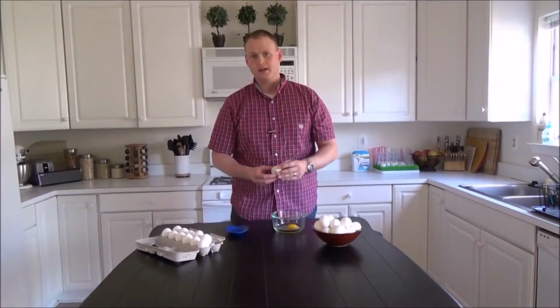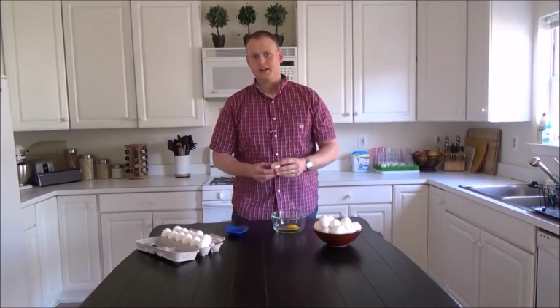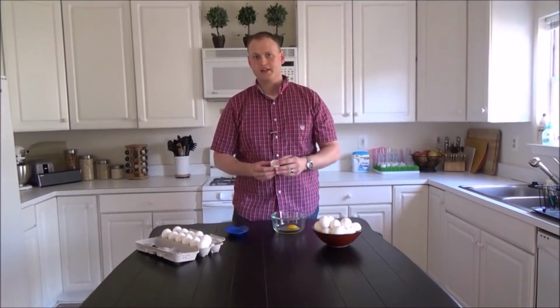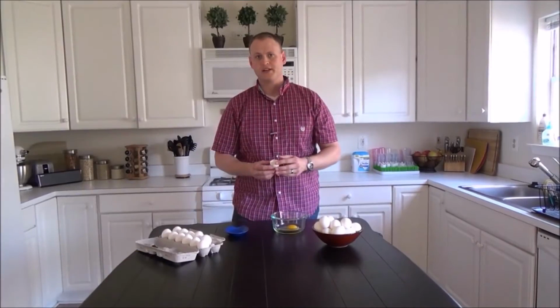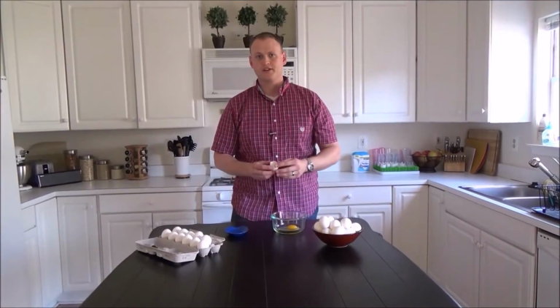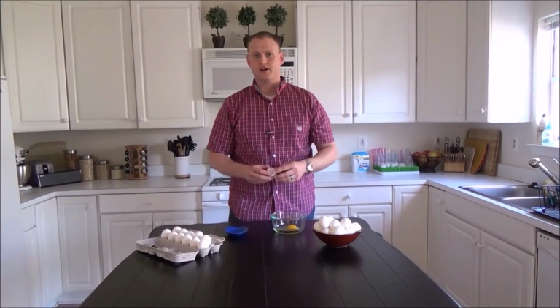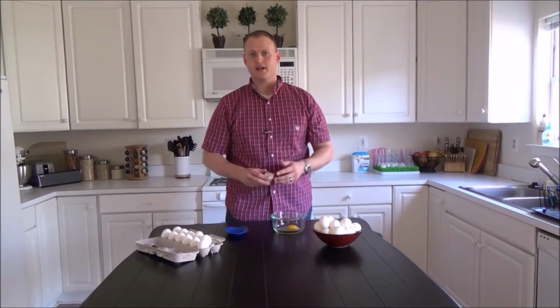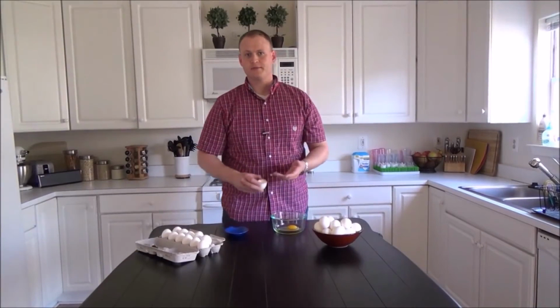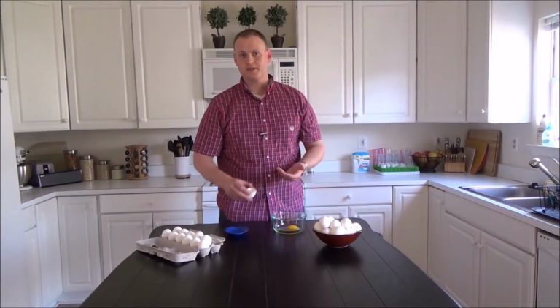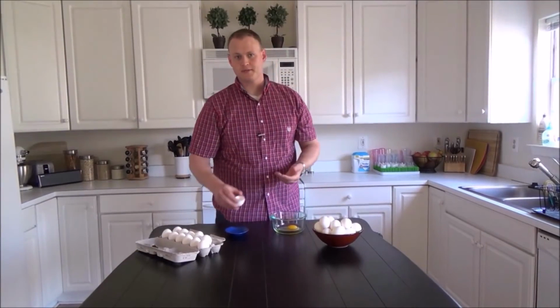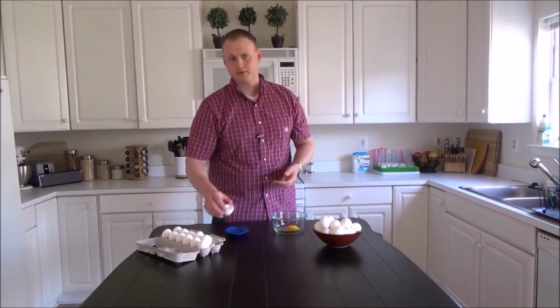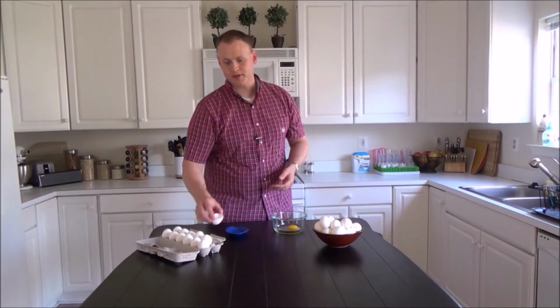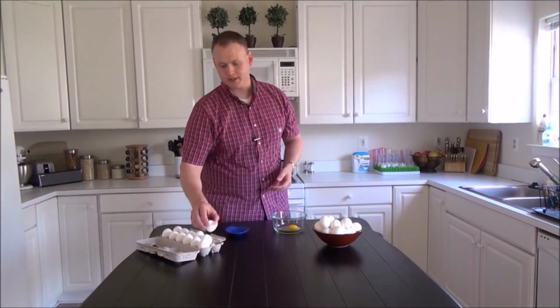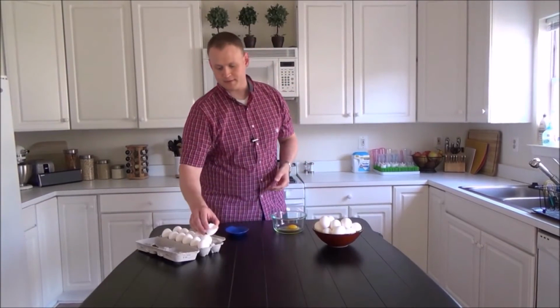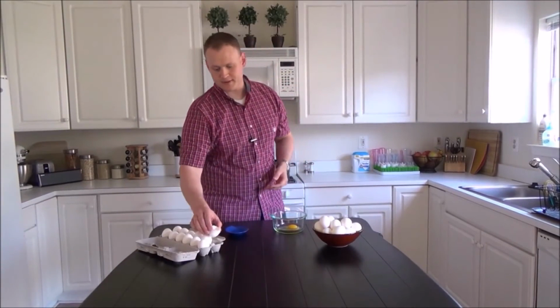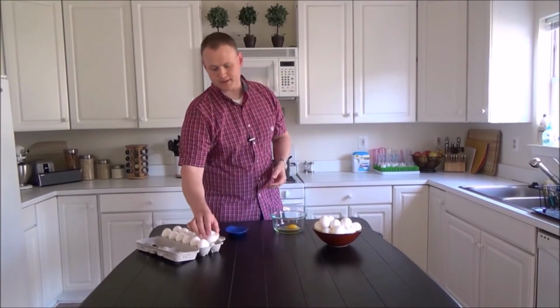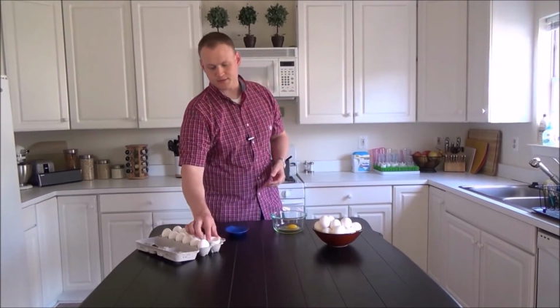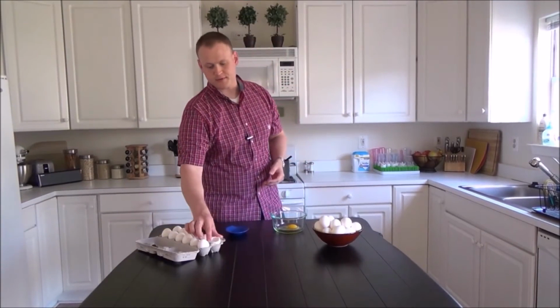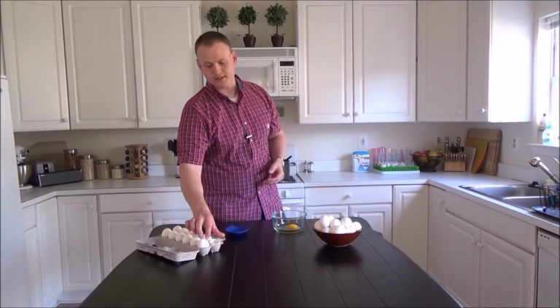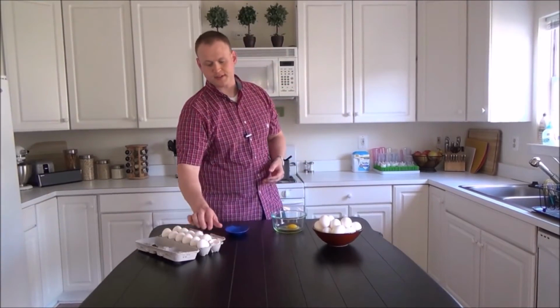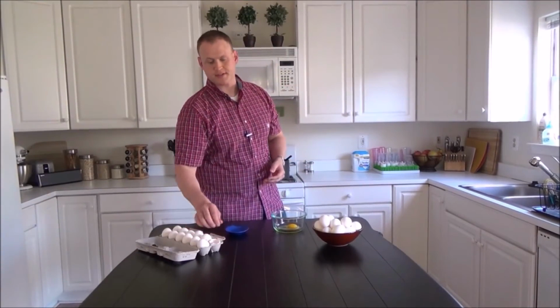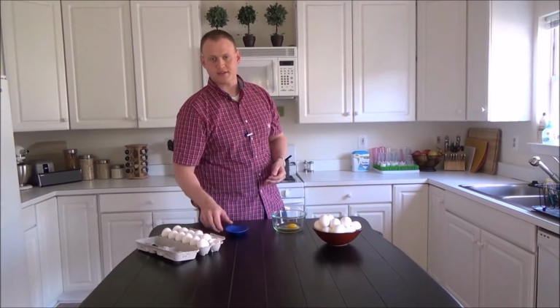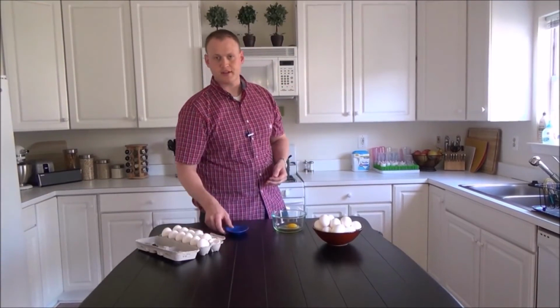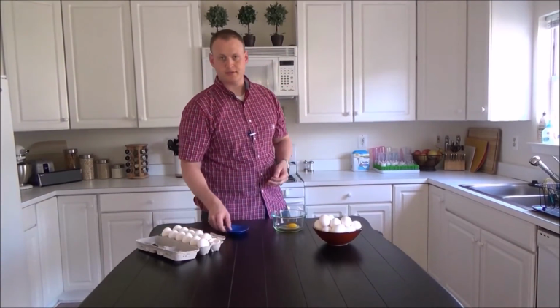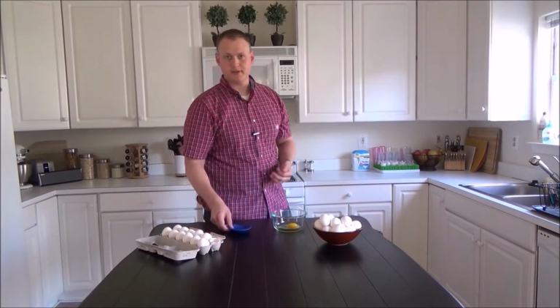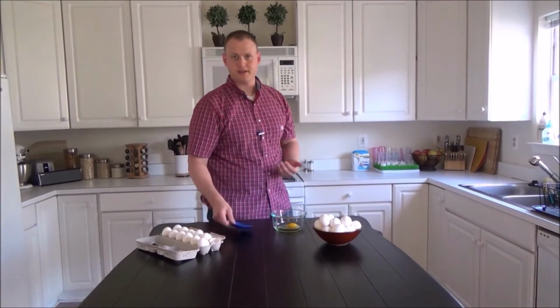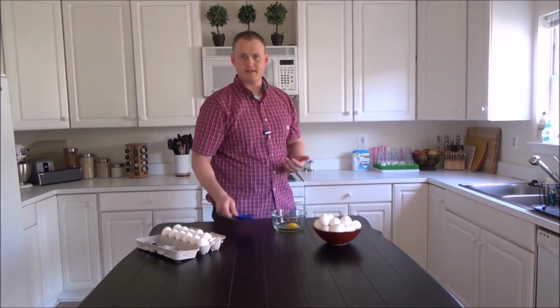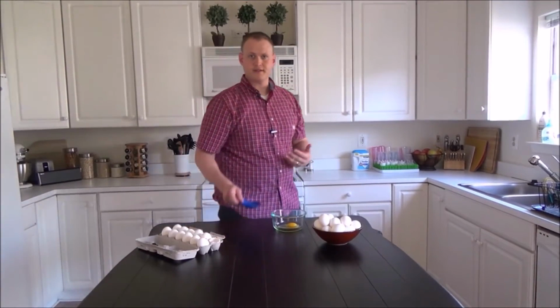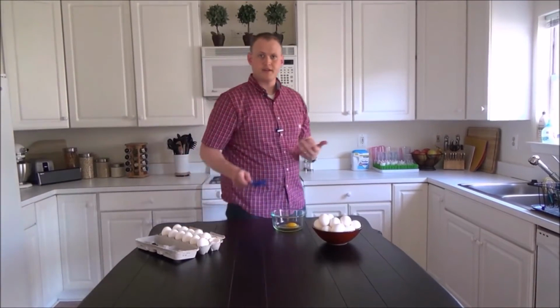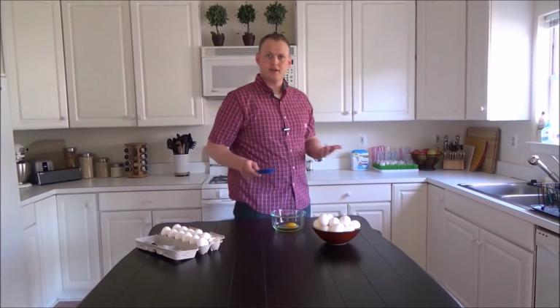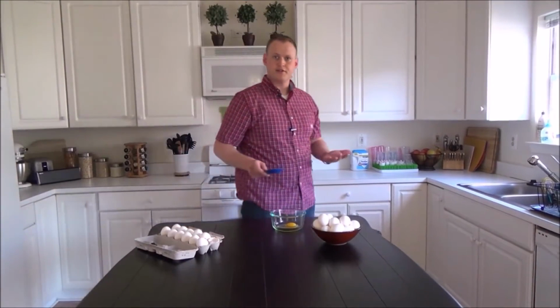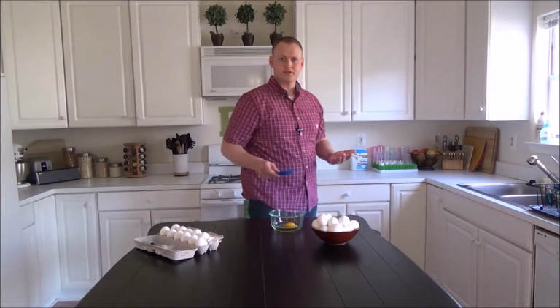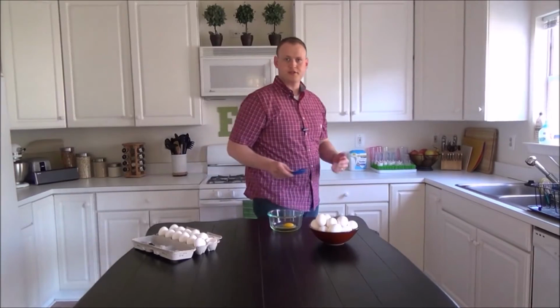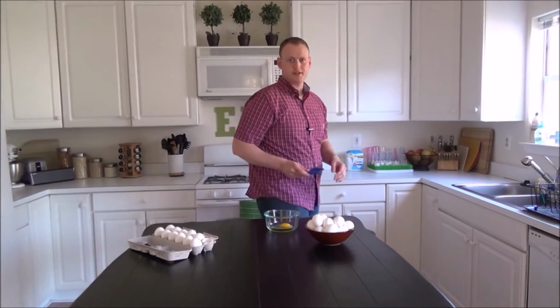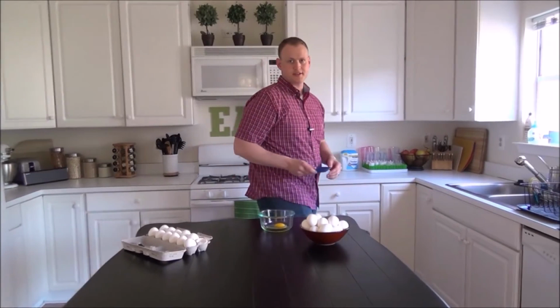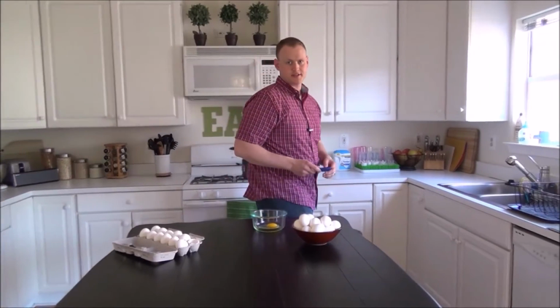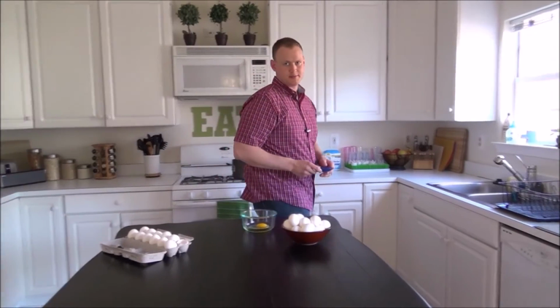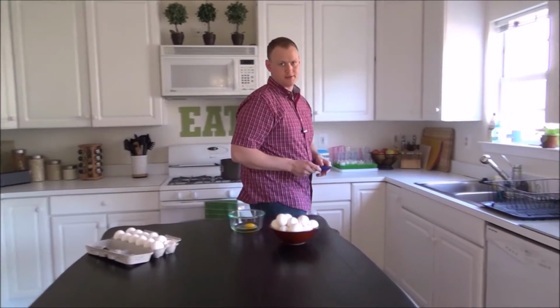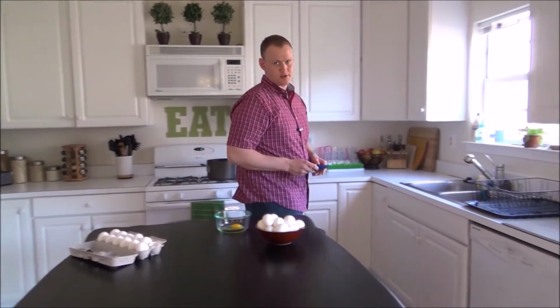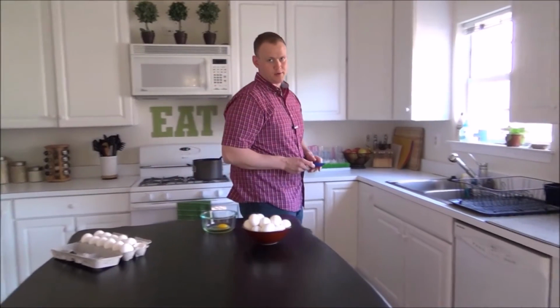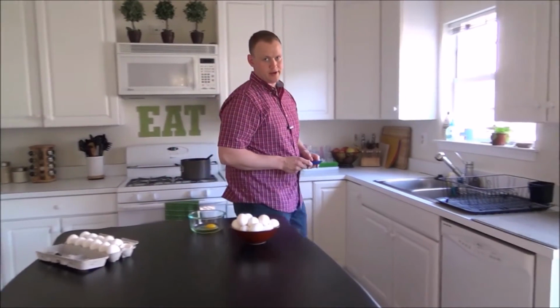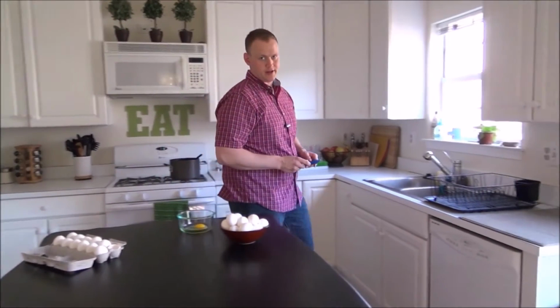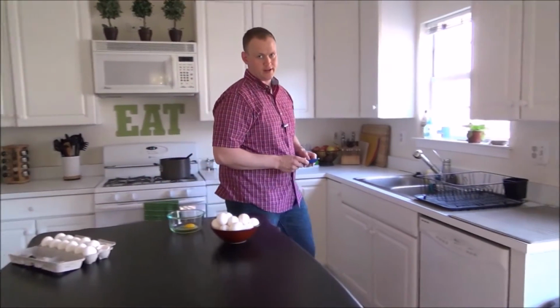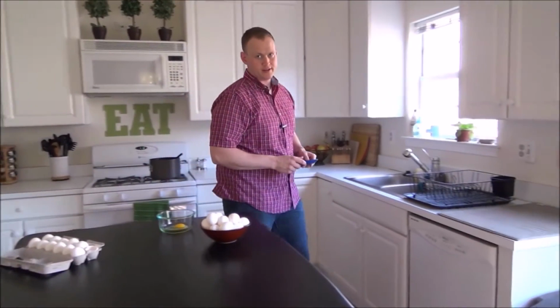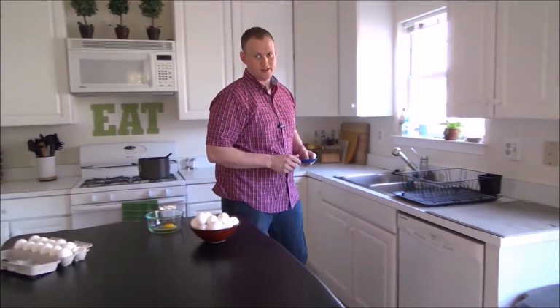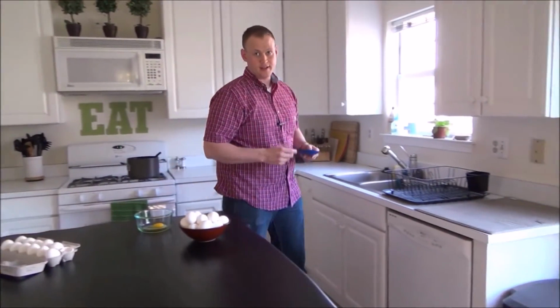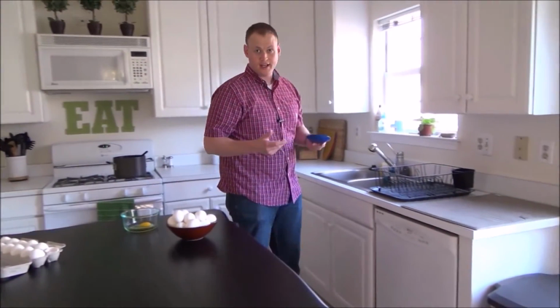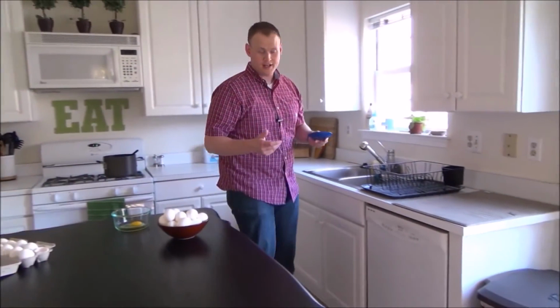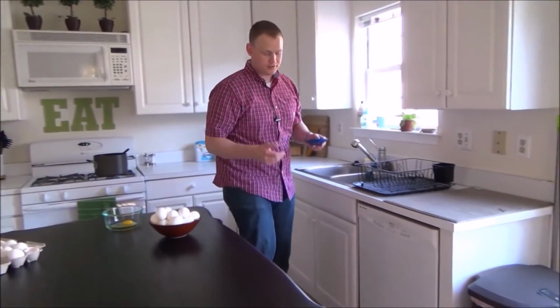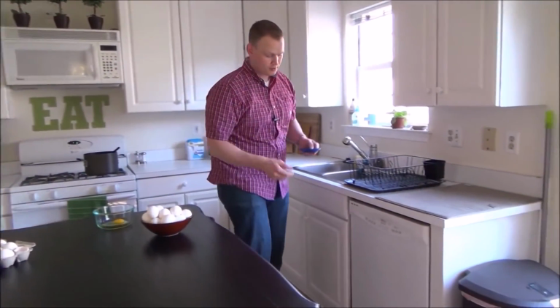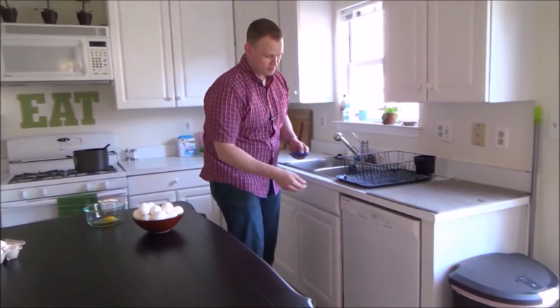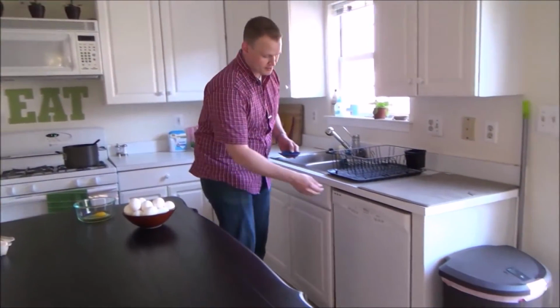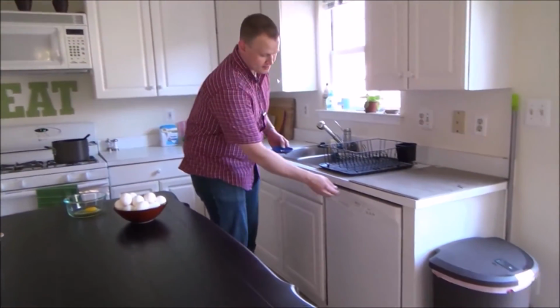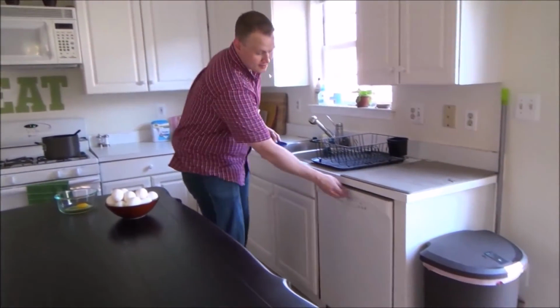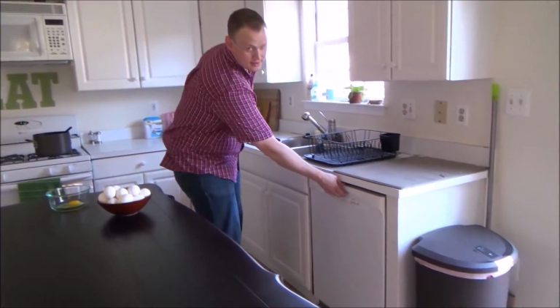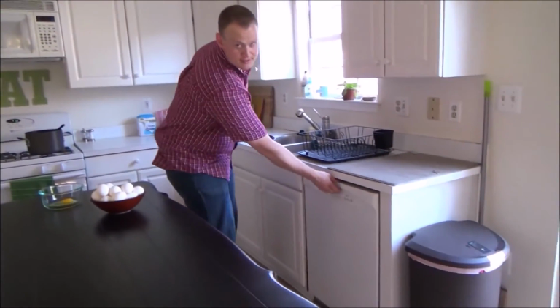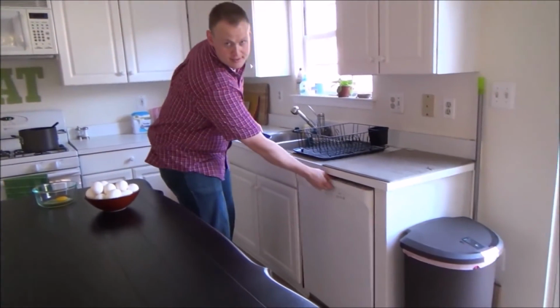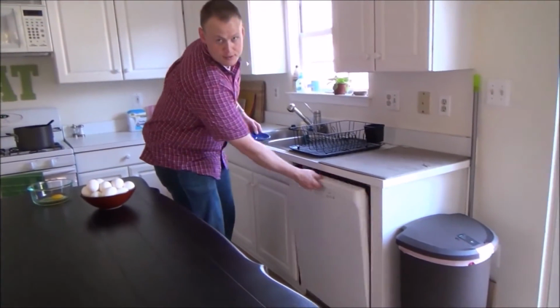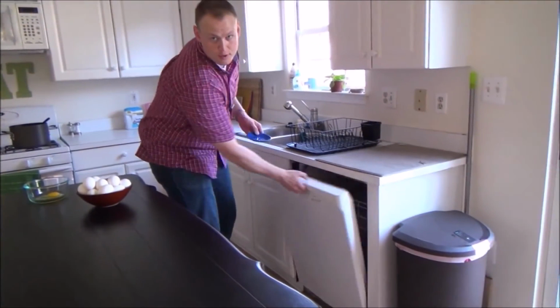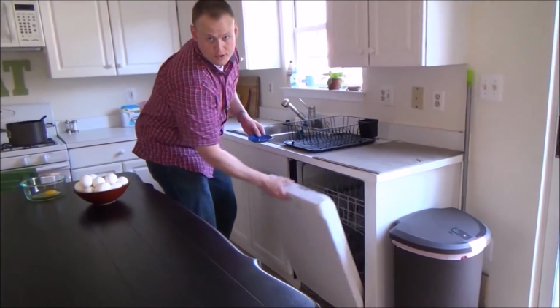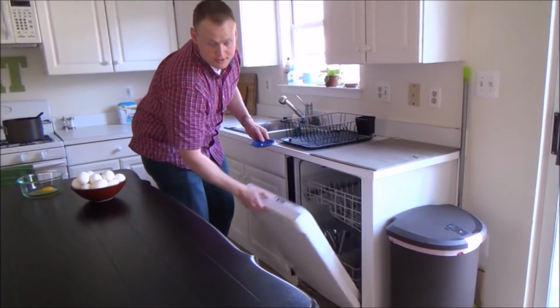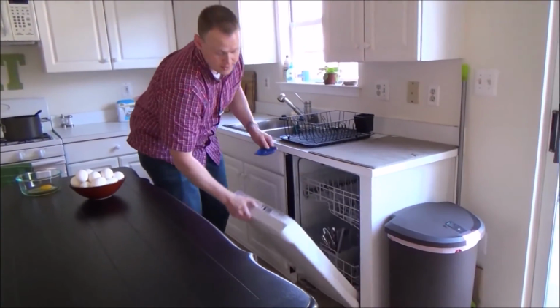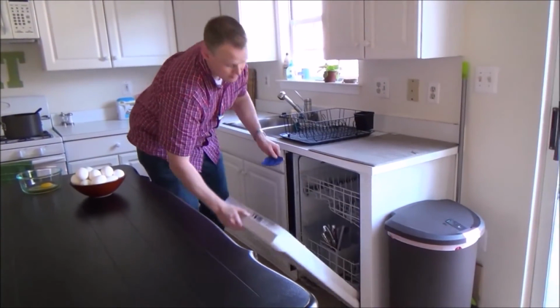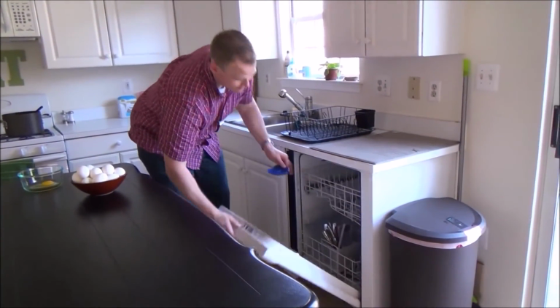Cleaning the Crack'Em is a breeze because it's one single solid piece, so there's no disassembly required. And of course, it's dishwasher safe.